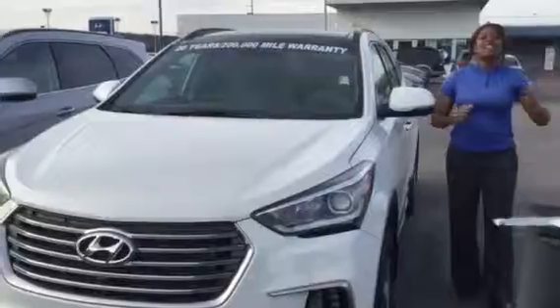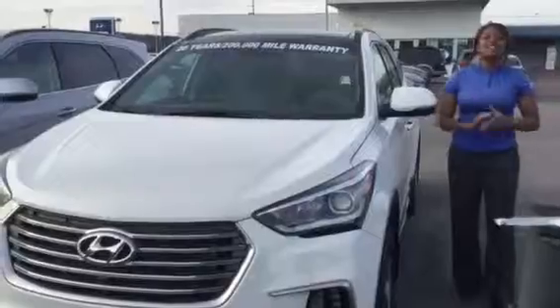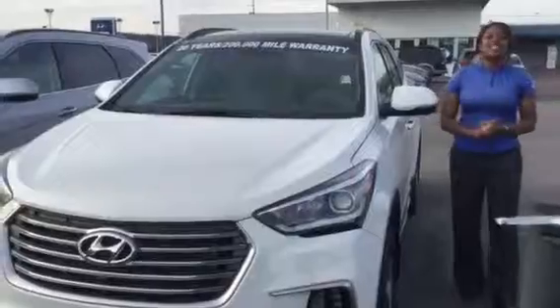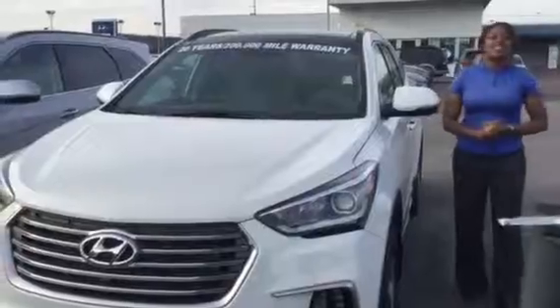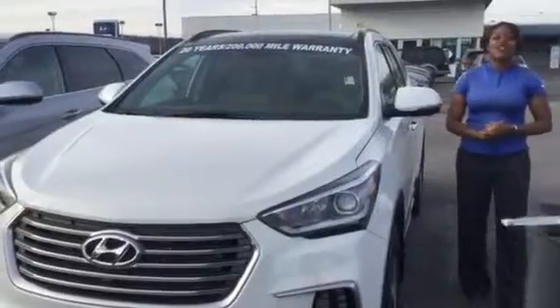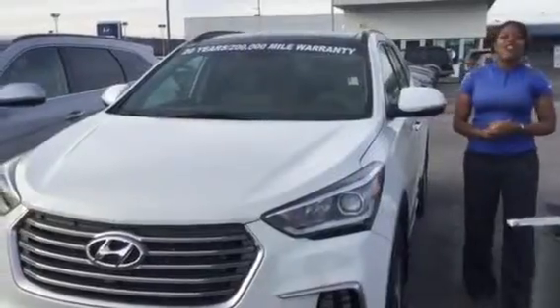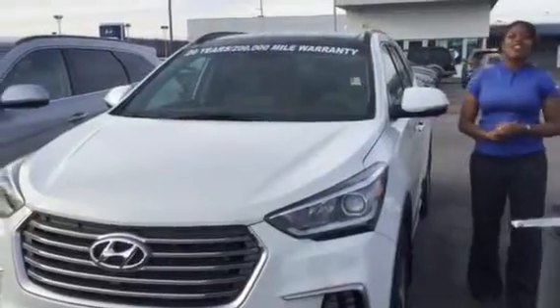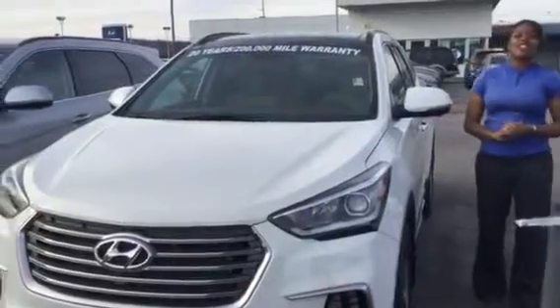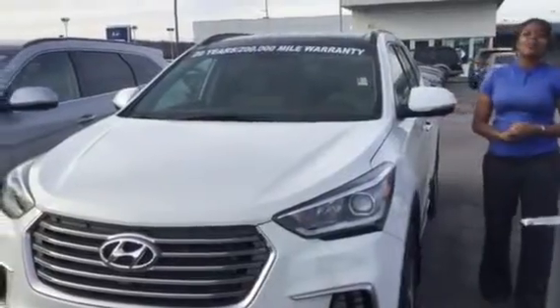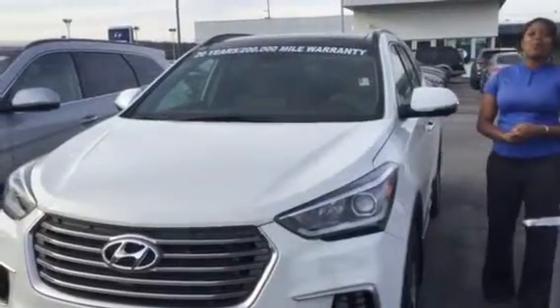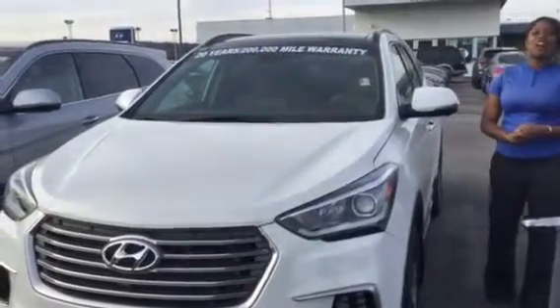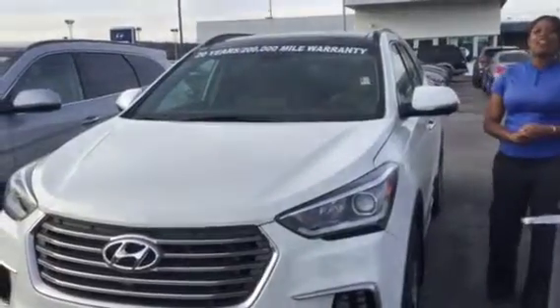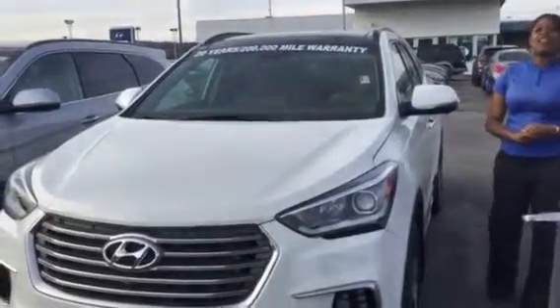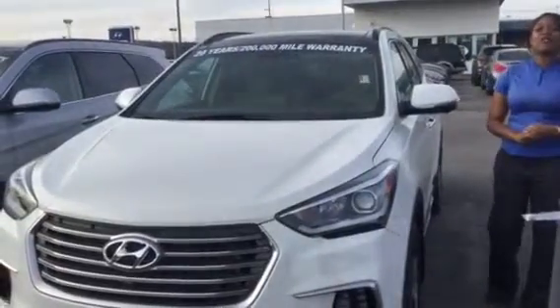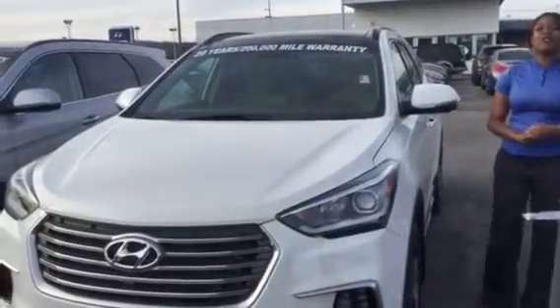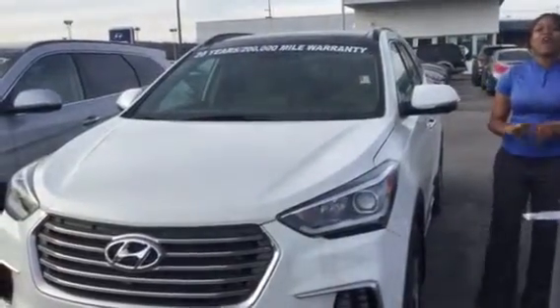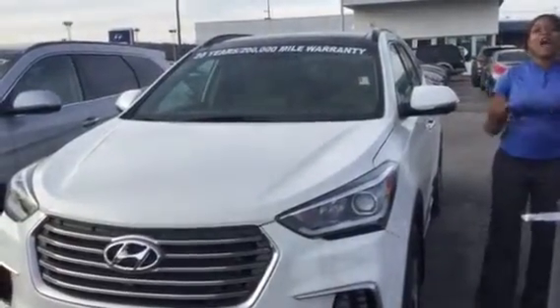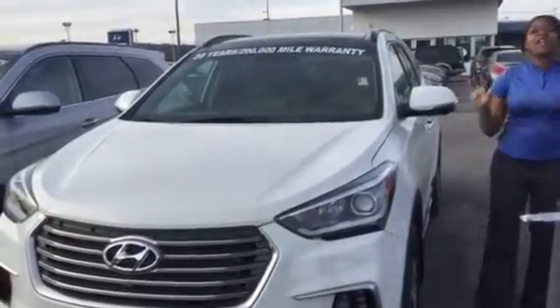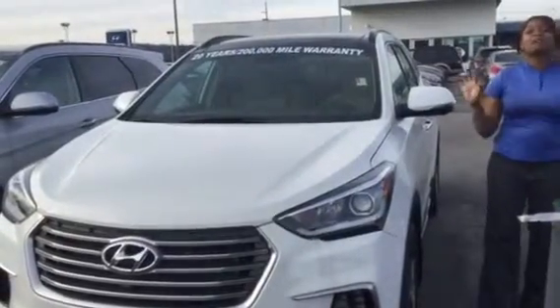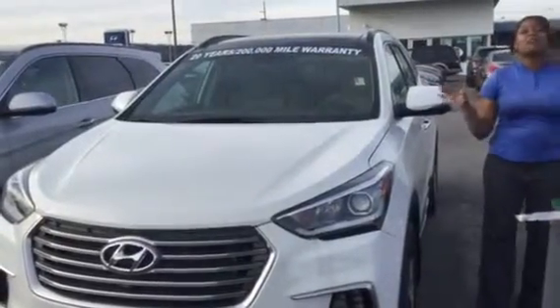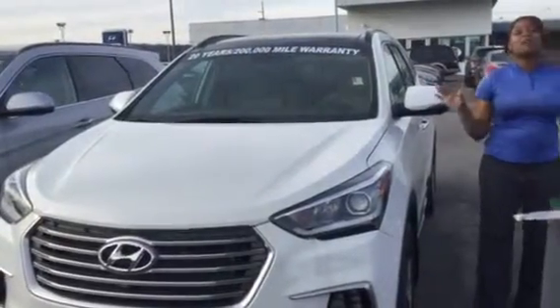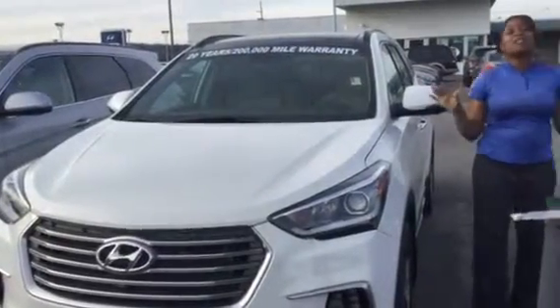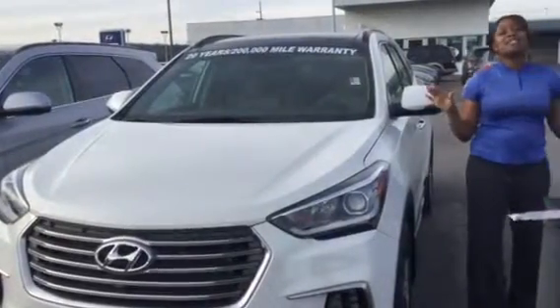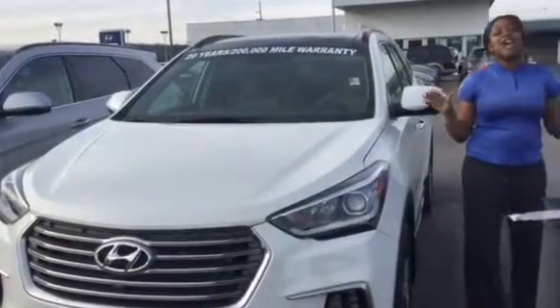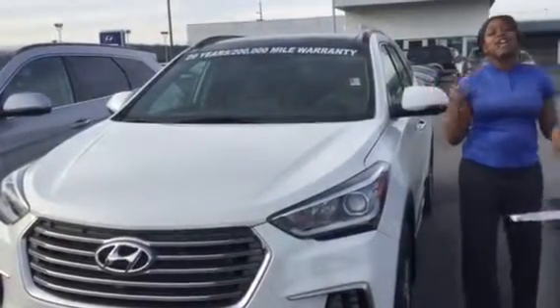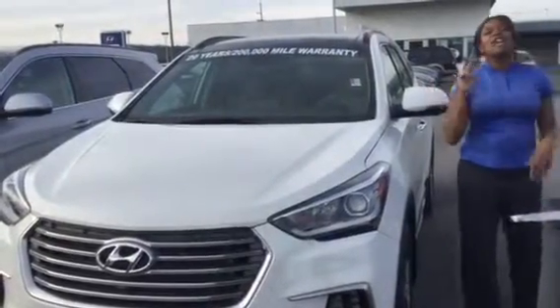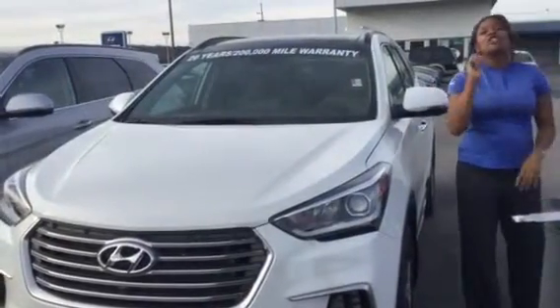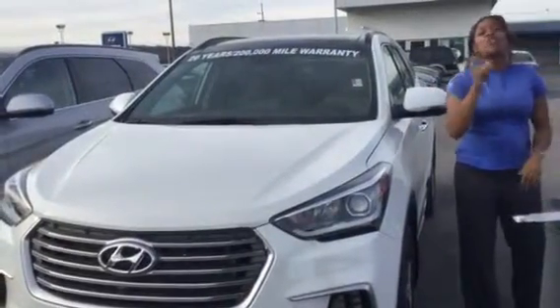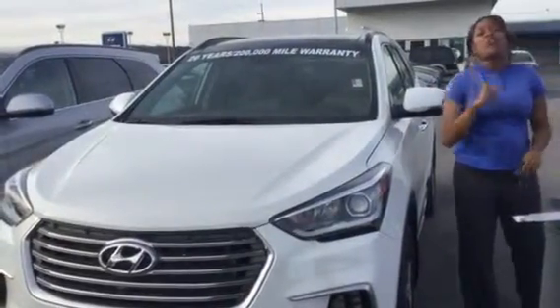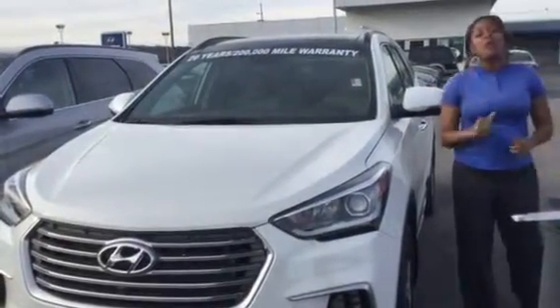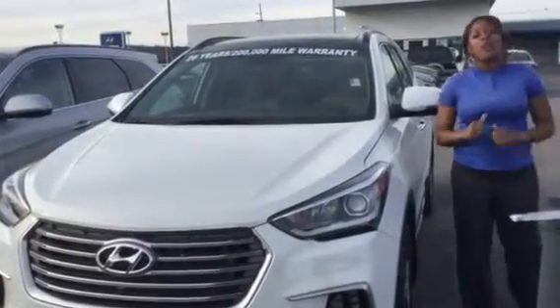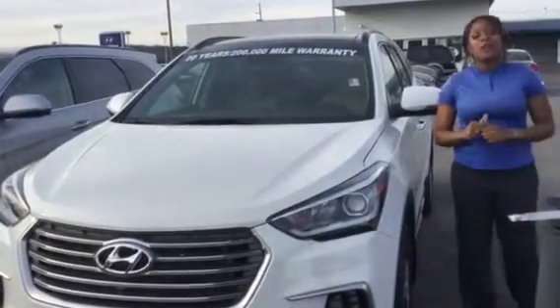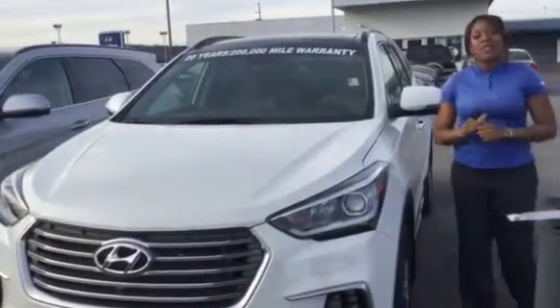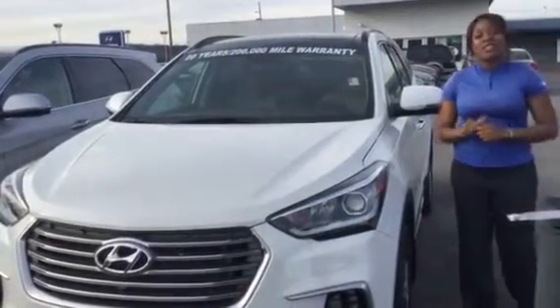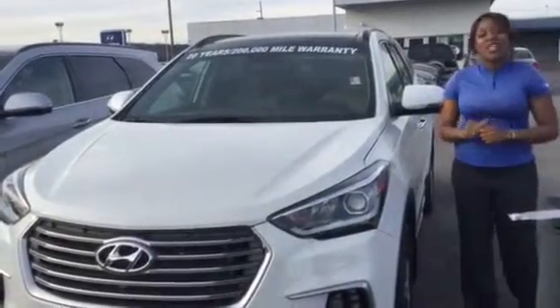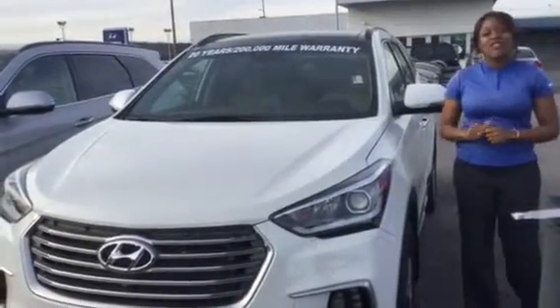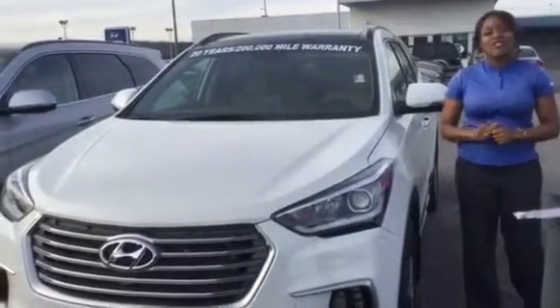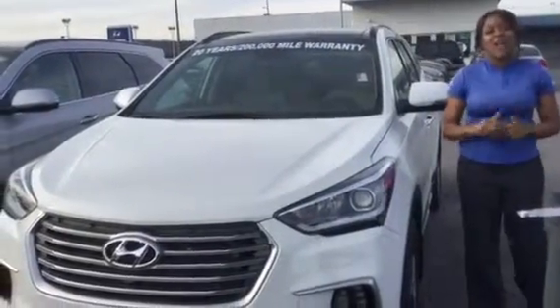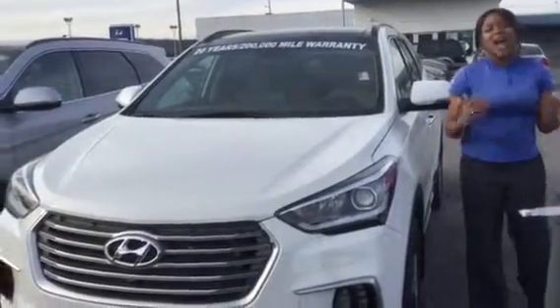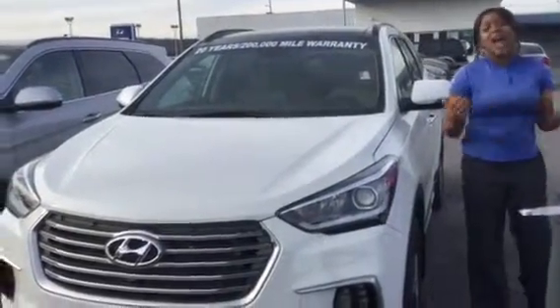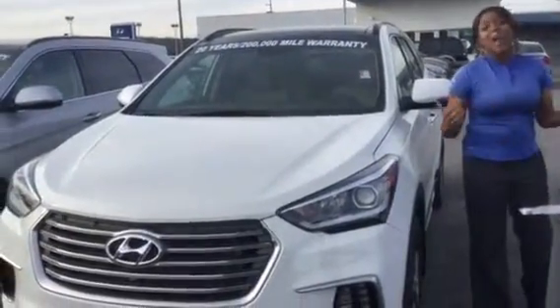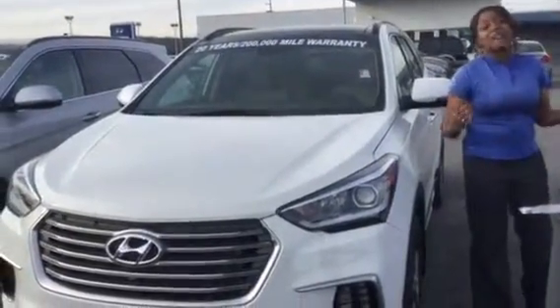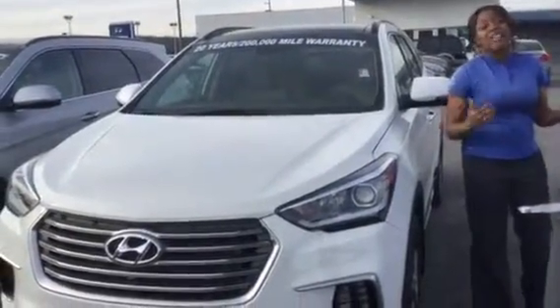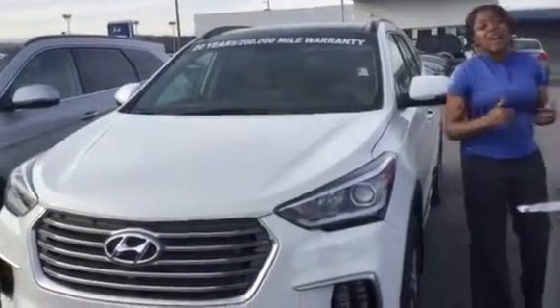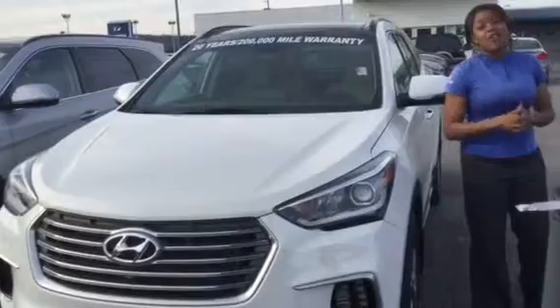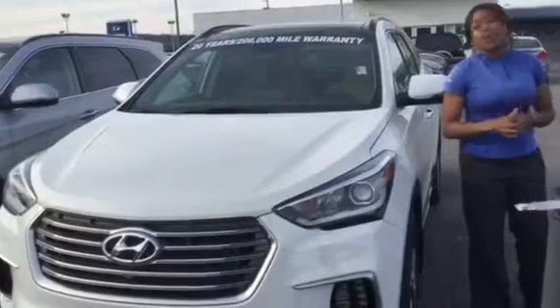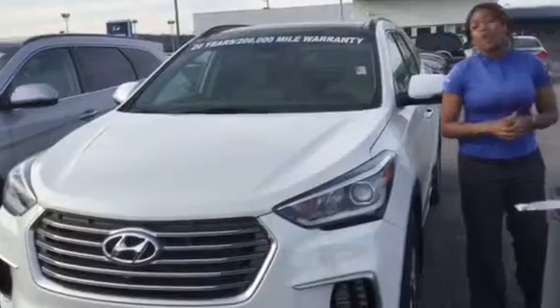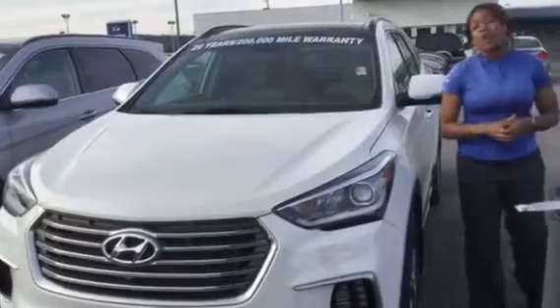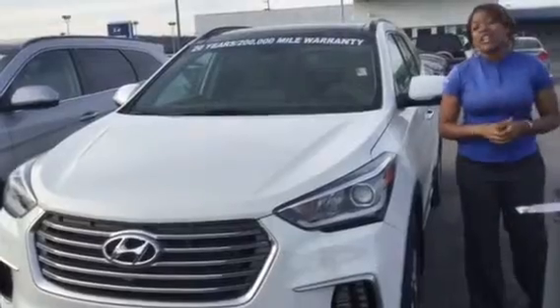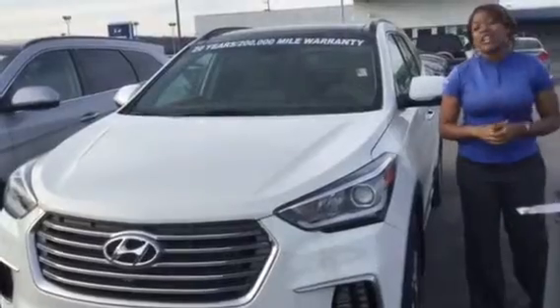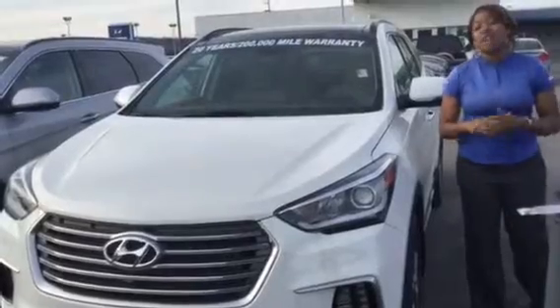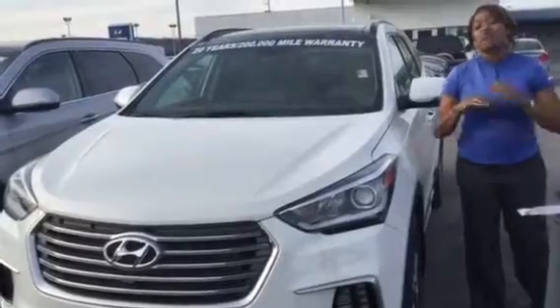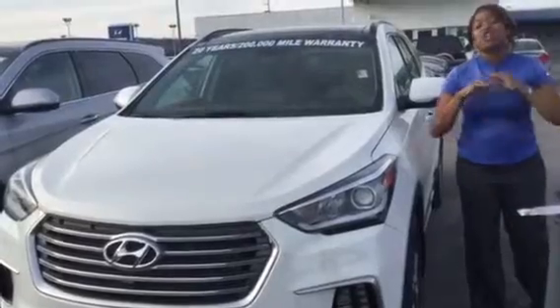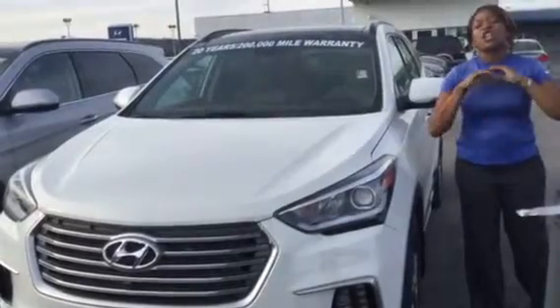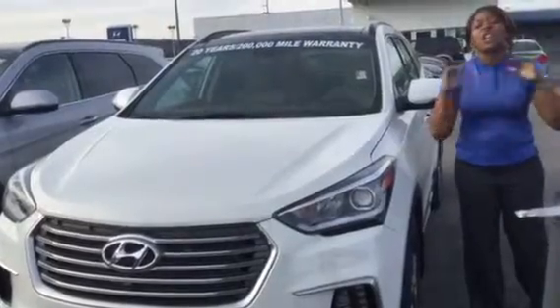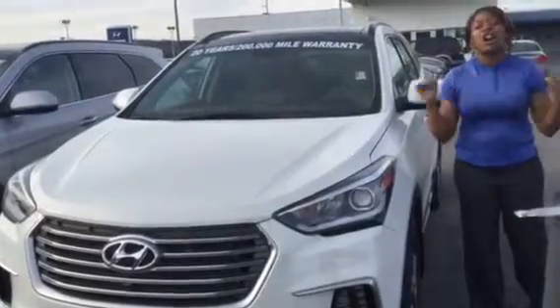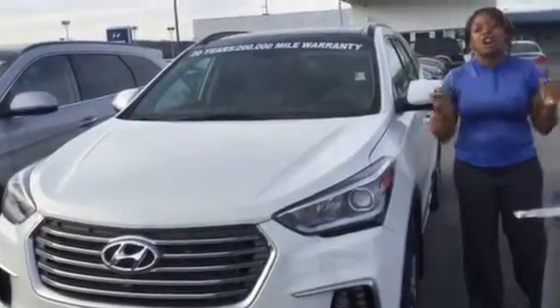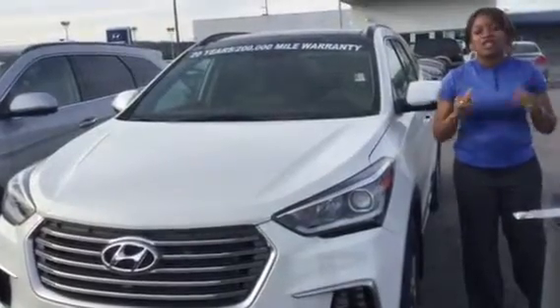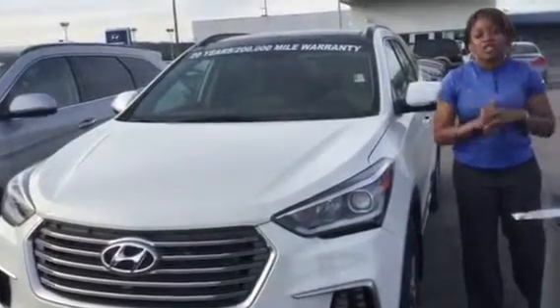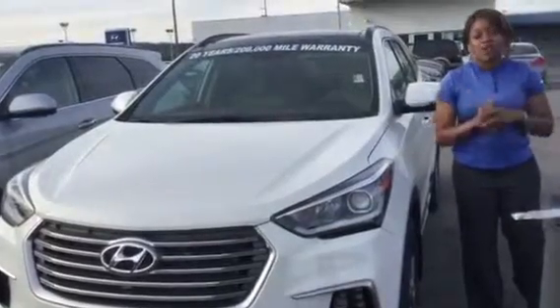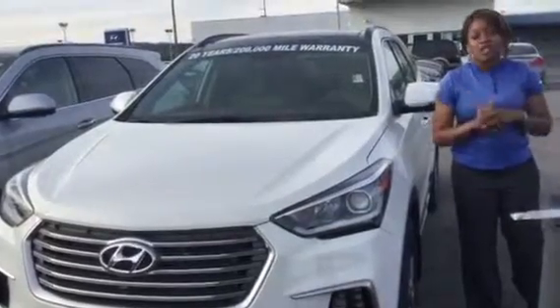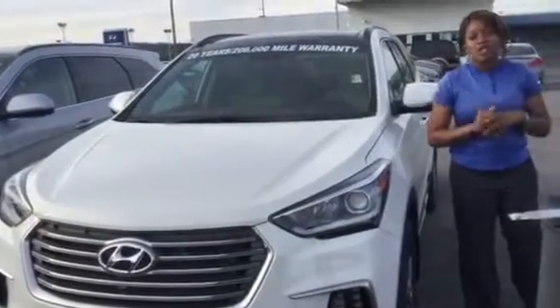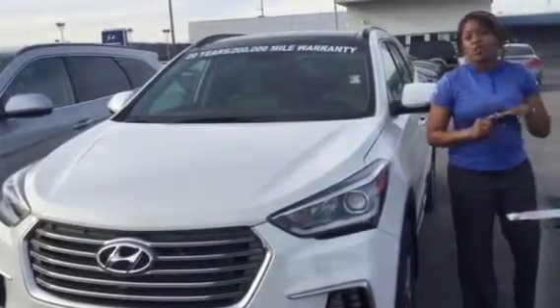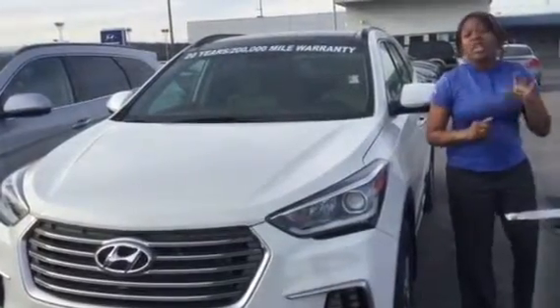Hi, it's Christina here at Tamron Hyundai and Hoover. I am super excited you inquired about the Santa Fe. I happen to have one right here and would love to show it to you.